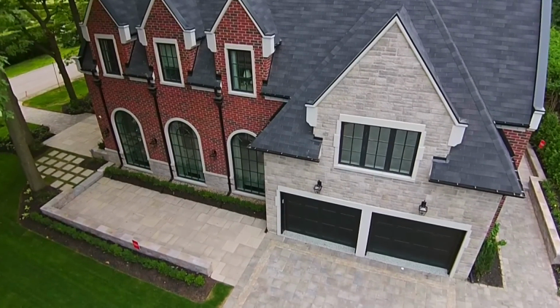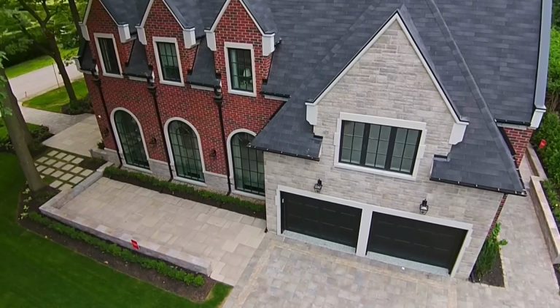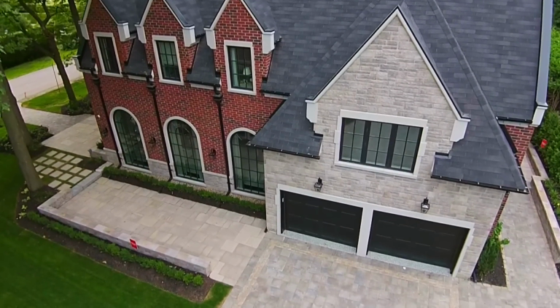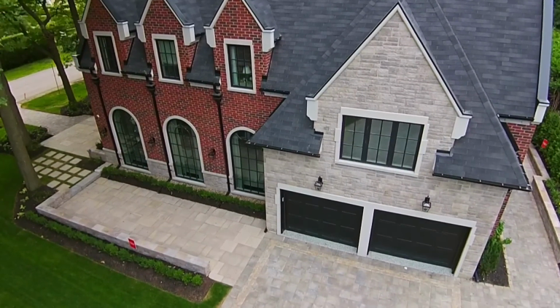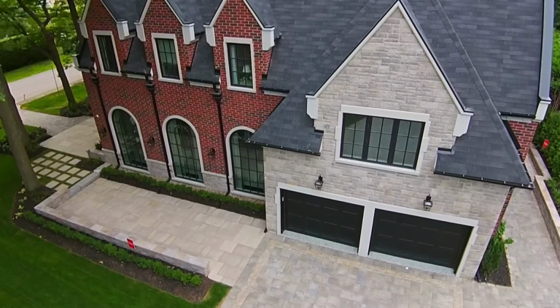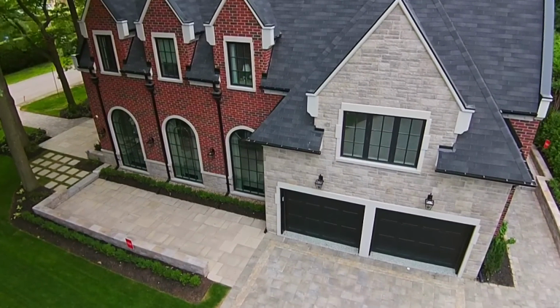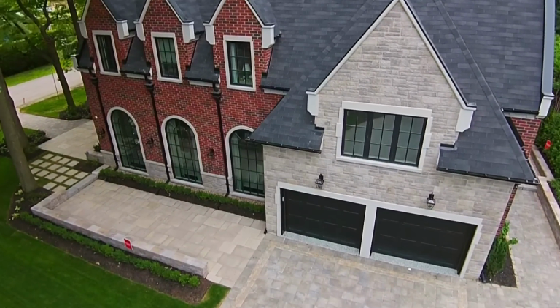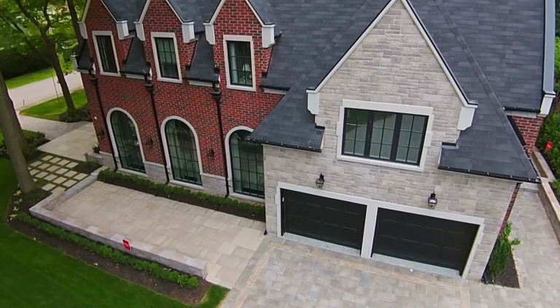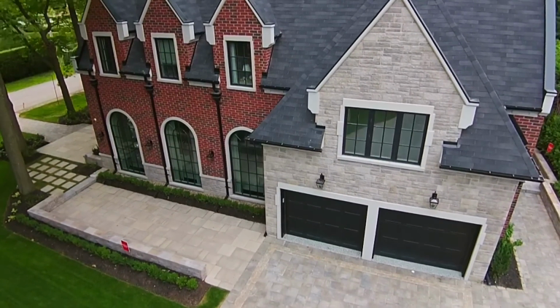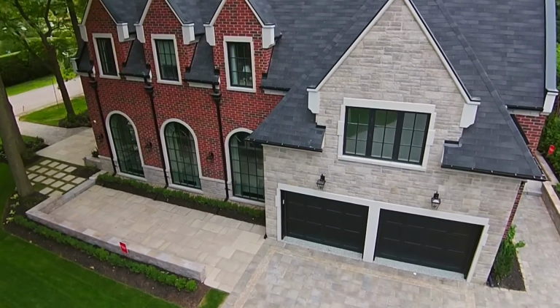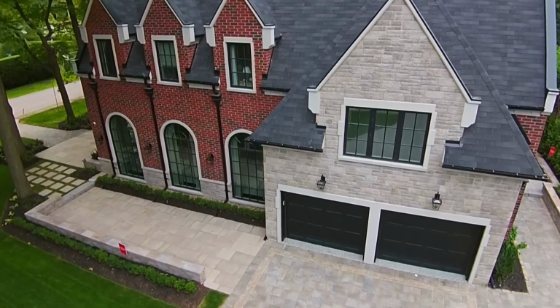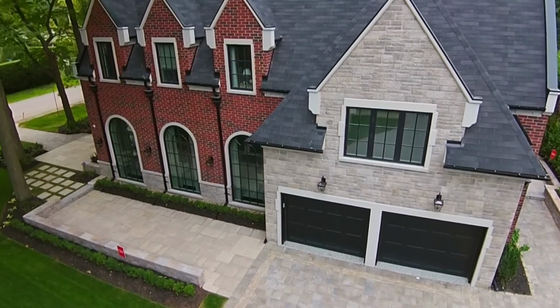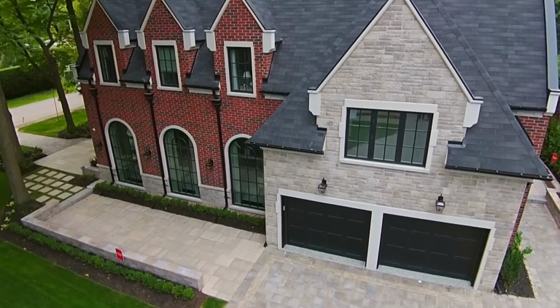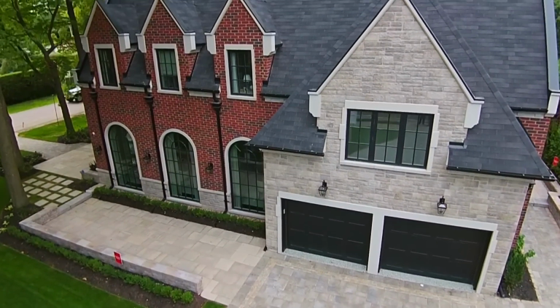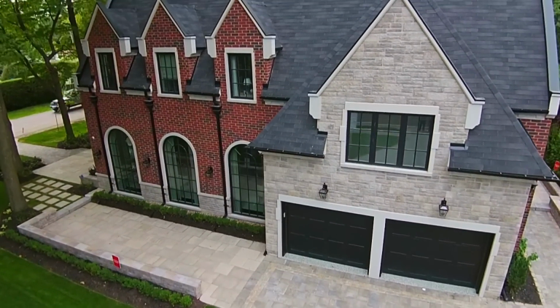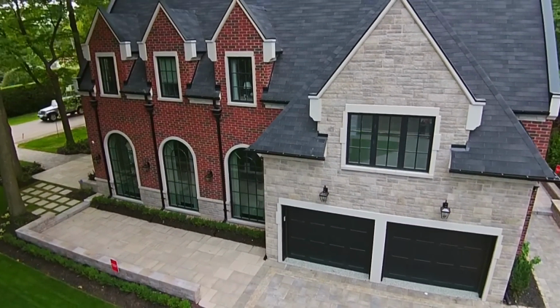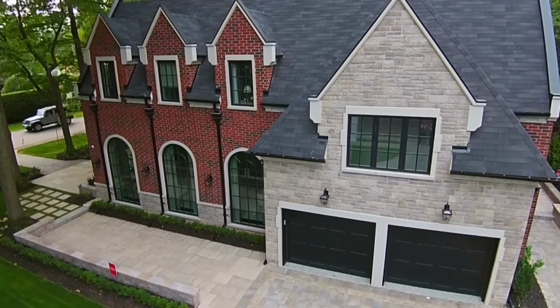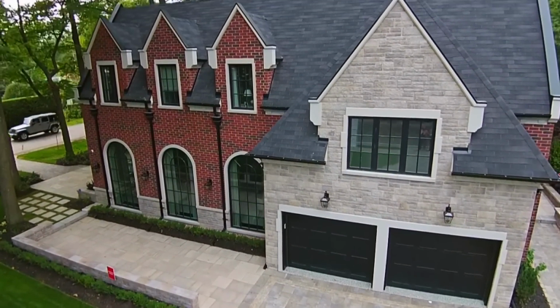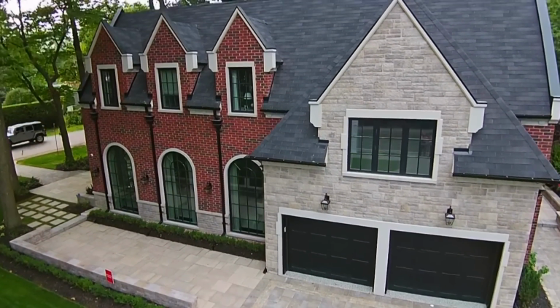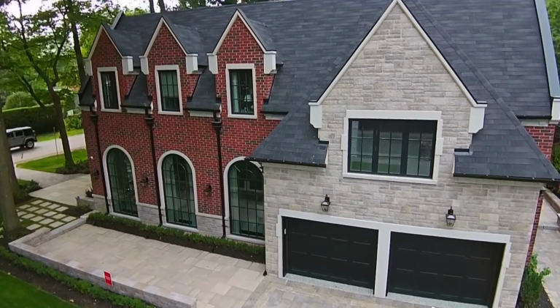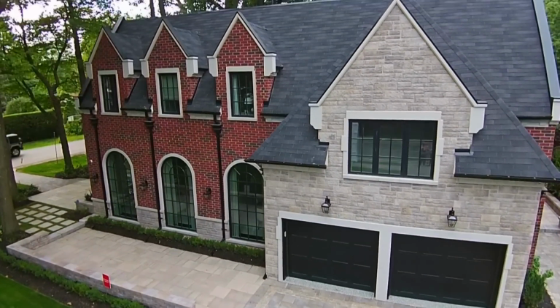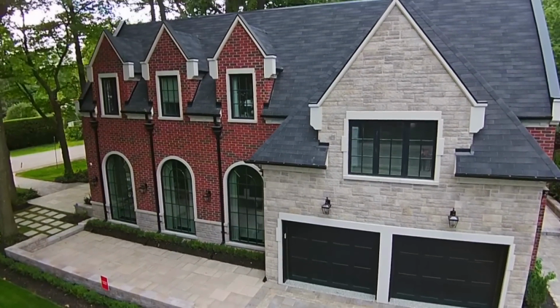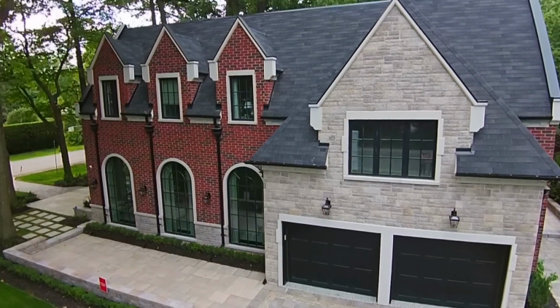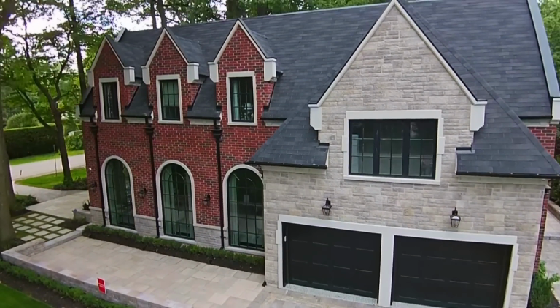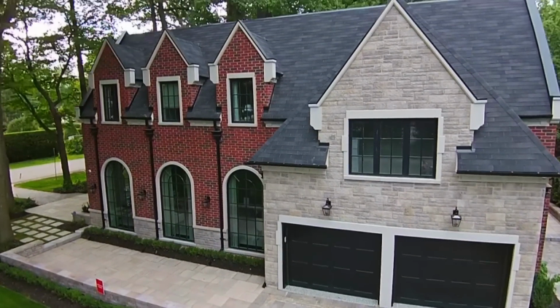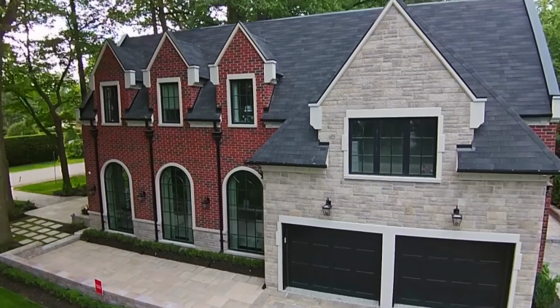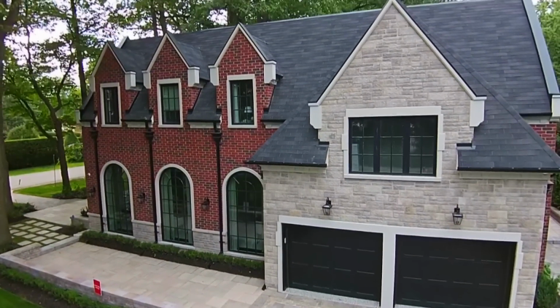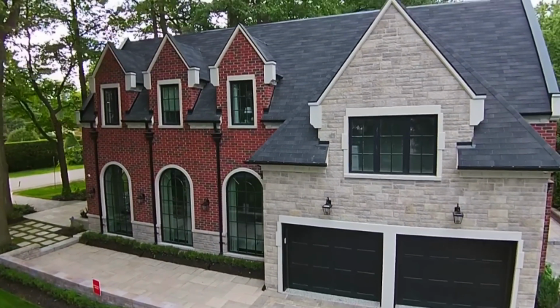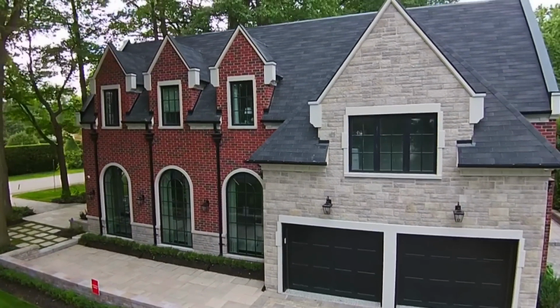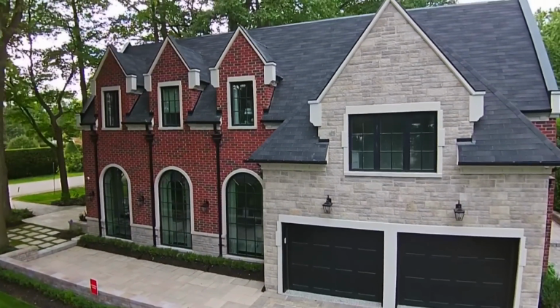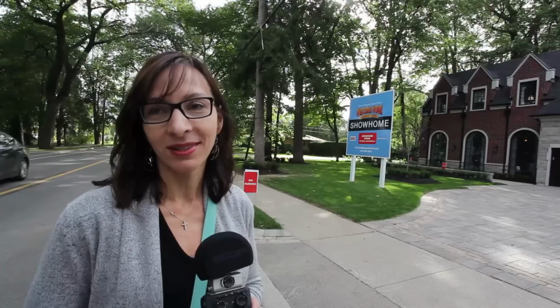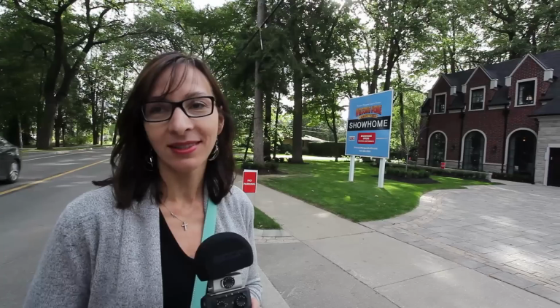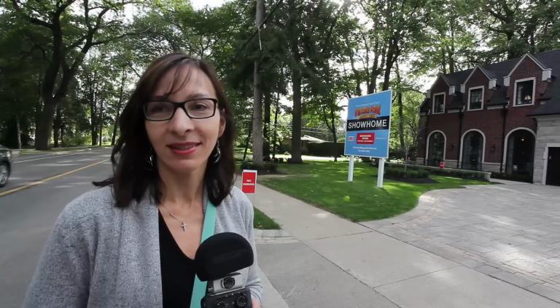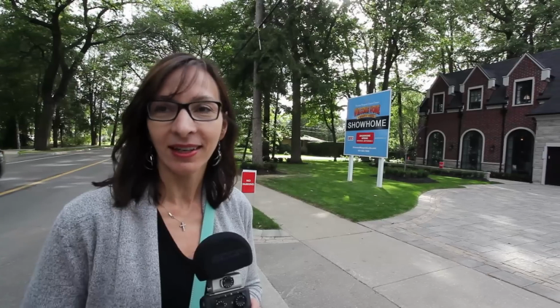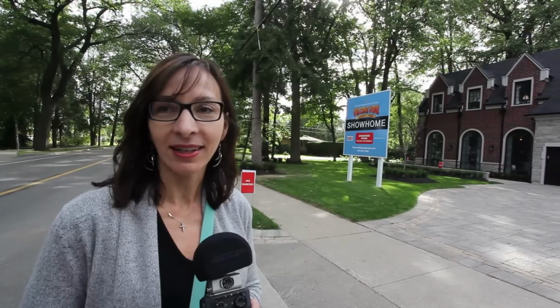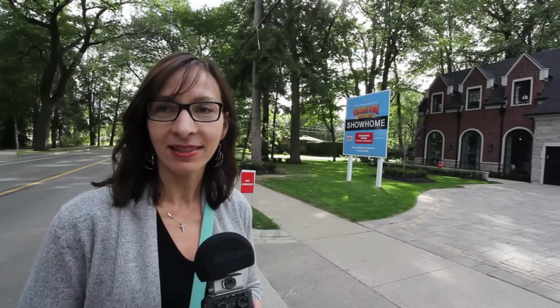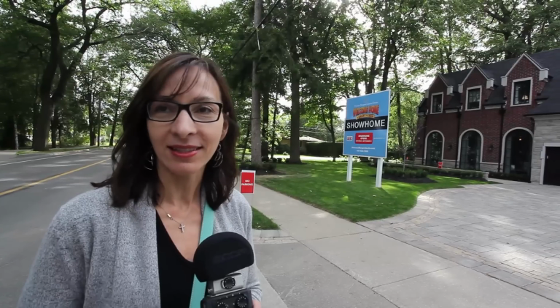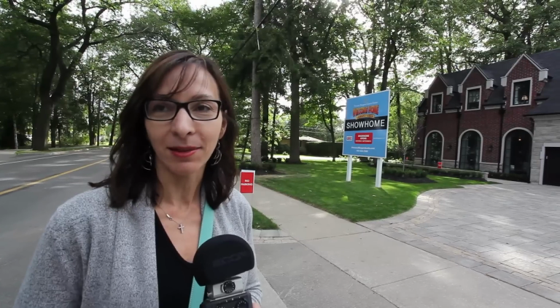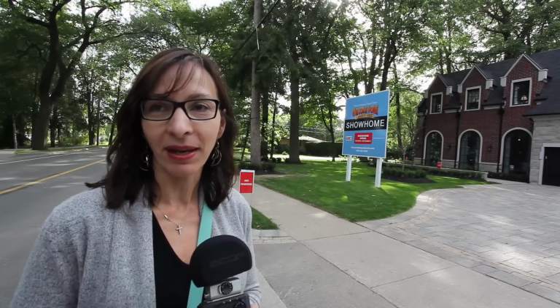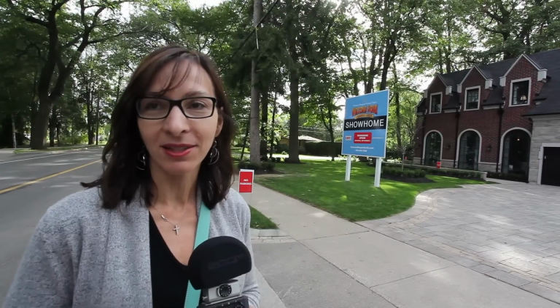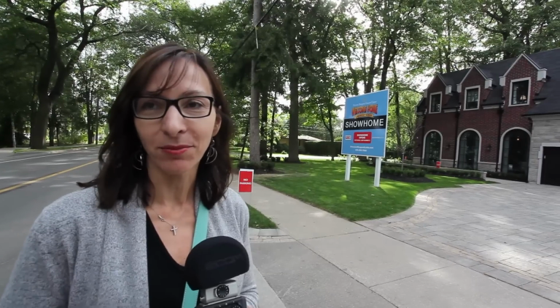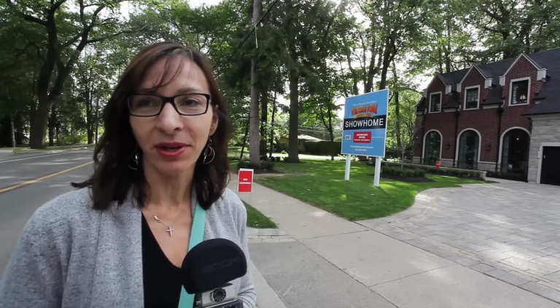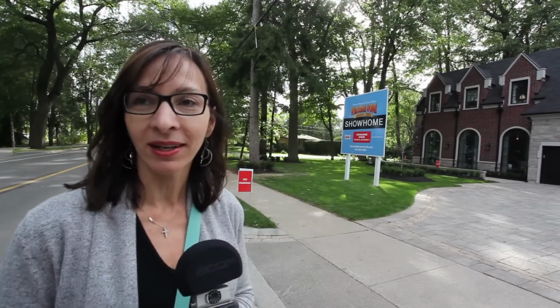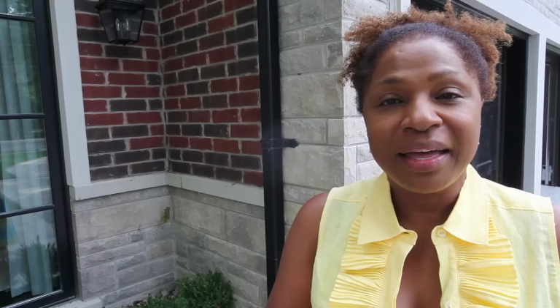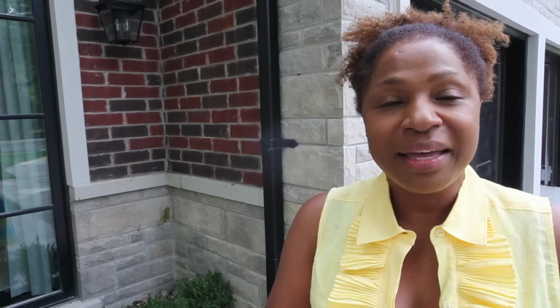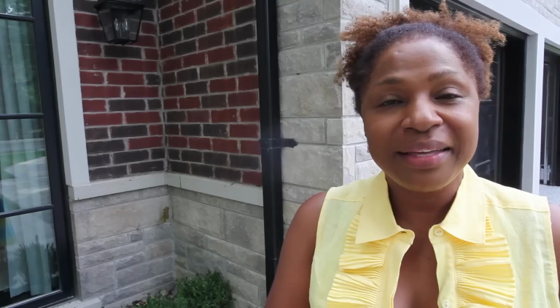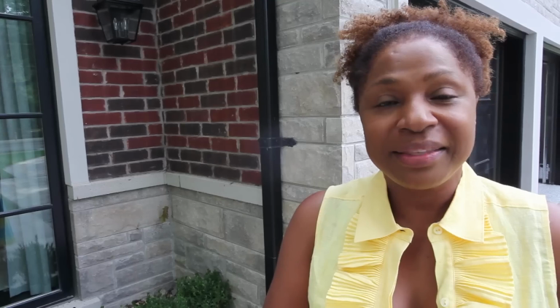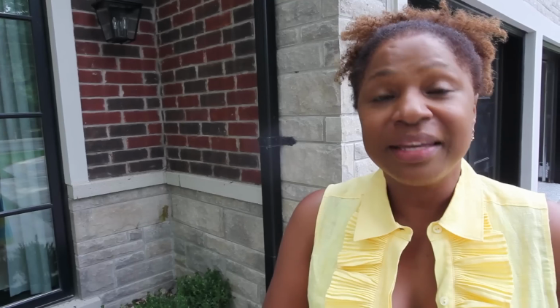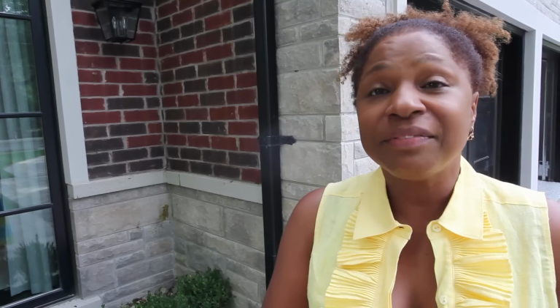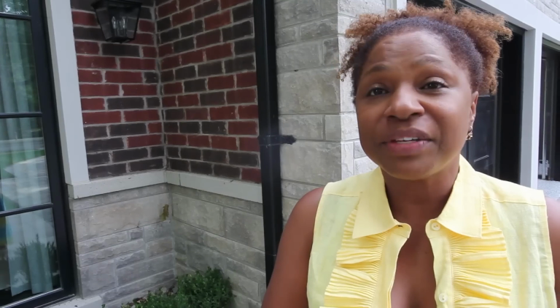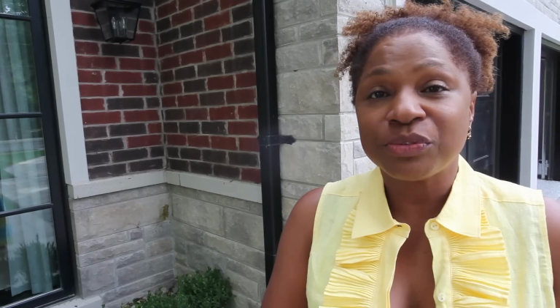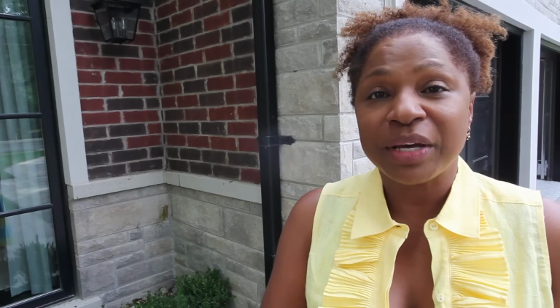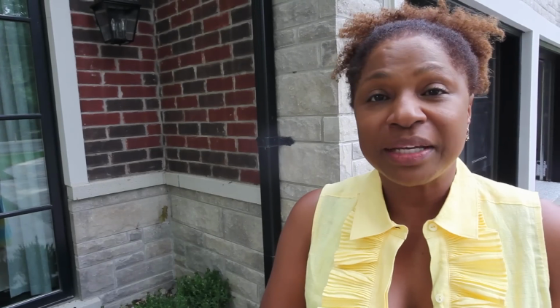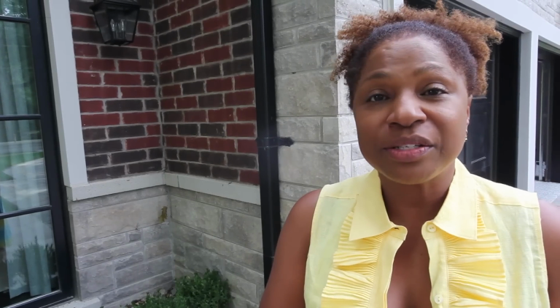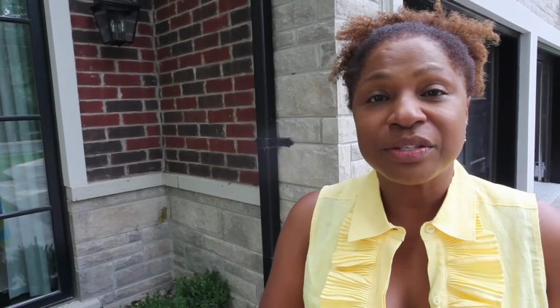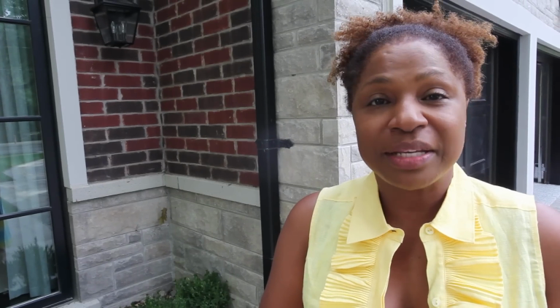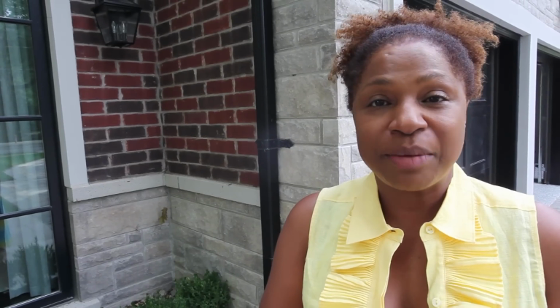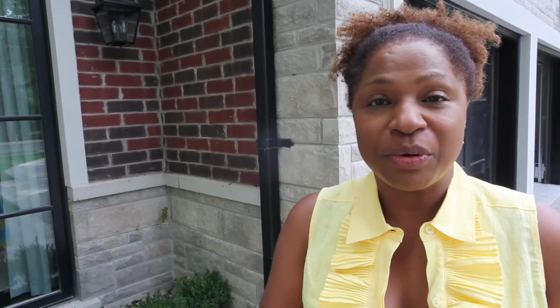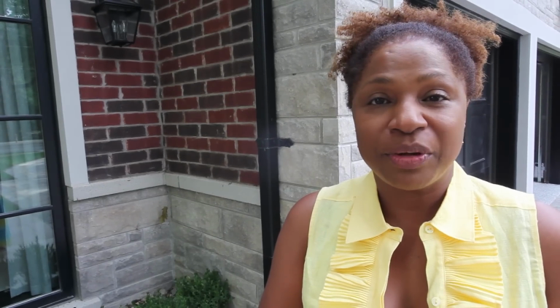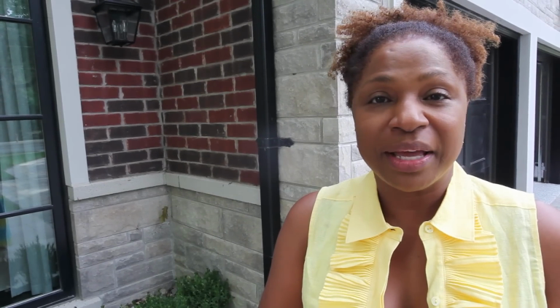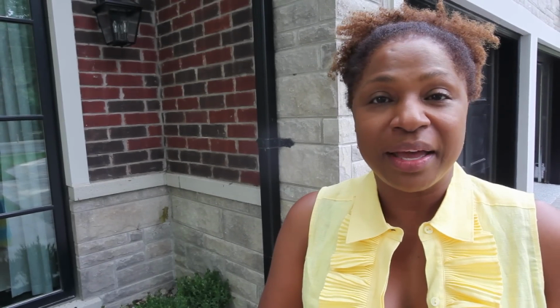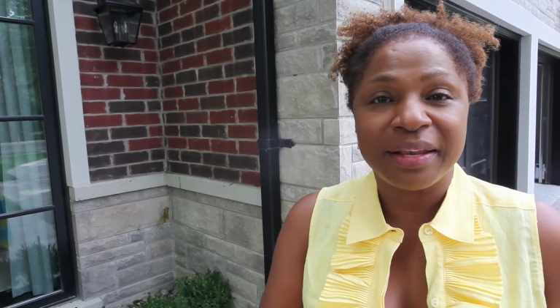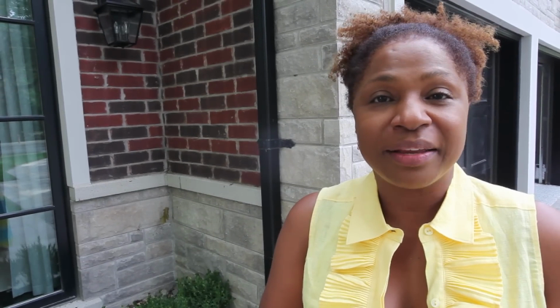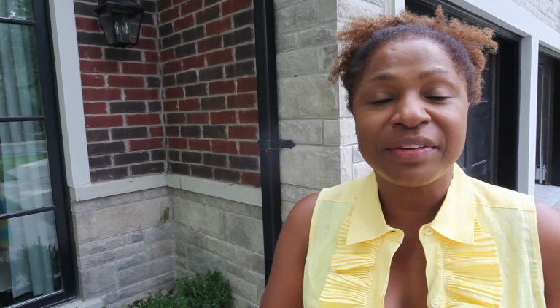Beautiful, very classy. I like the combination of the brick and the stone. It's kind of nice to get back to brick. I think it fits right into the neighborhood. I love it.